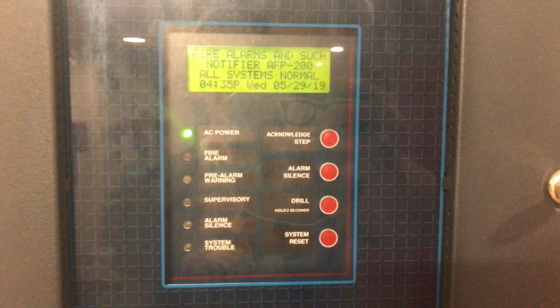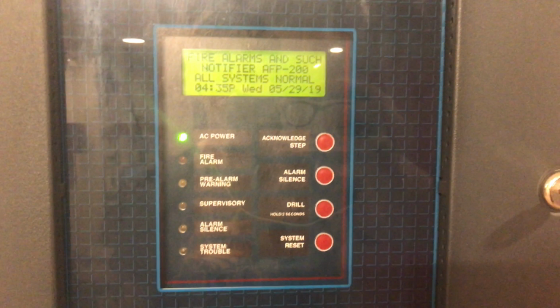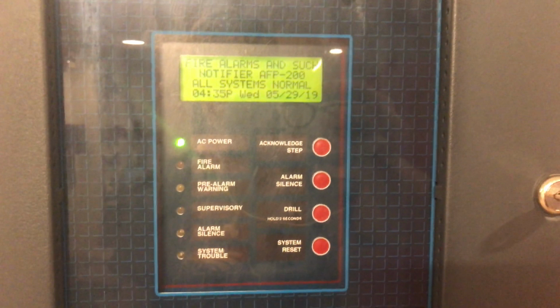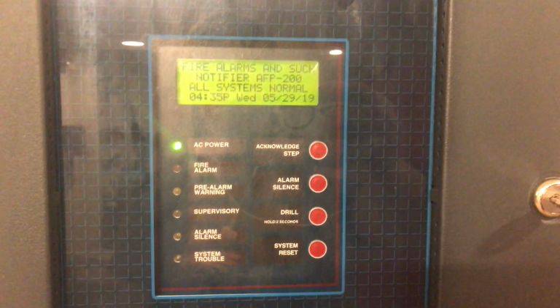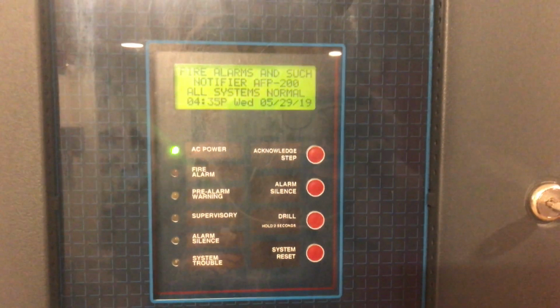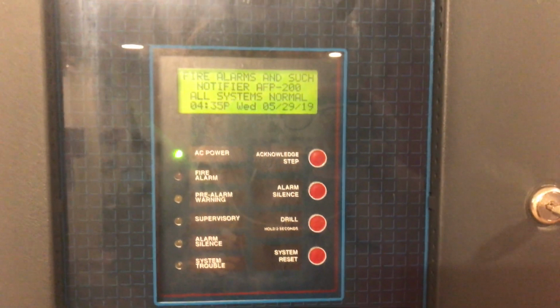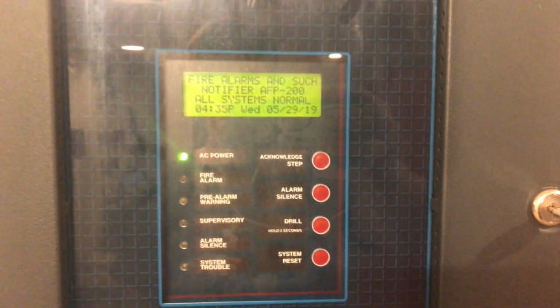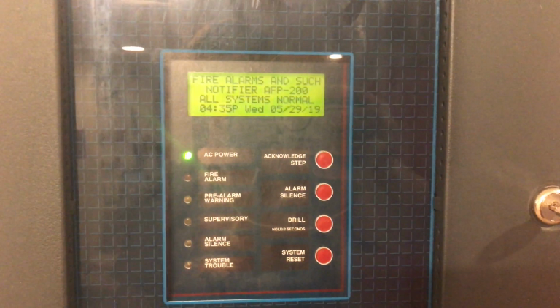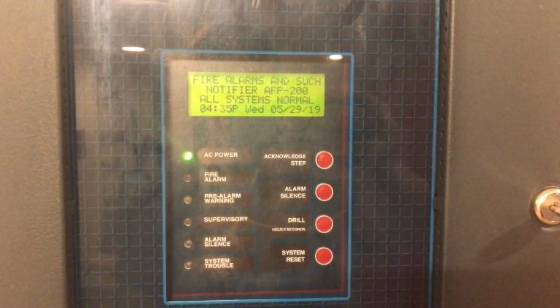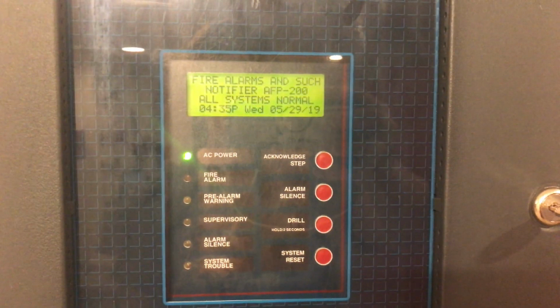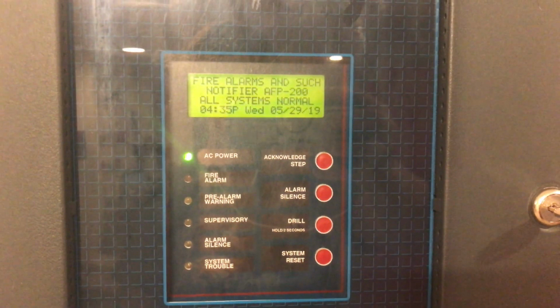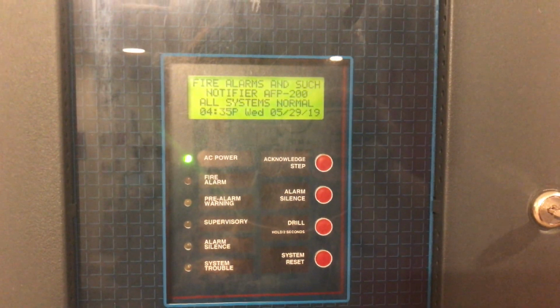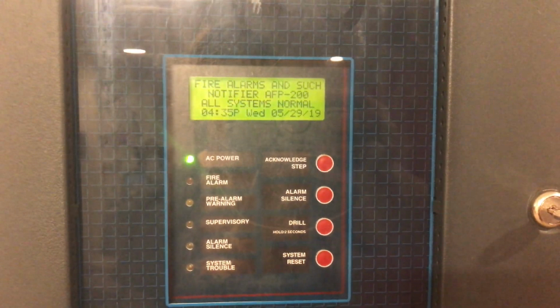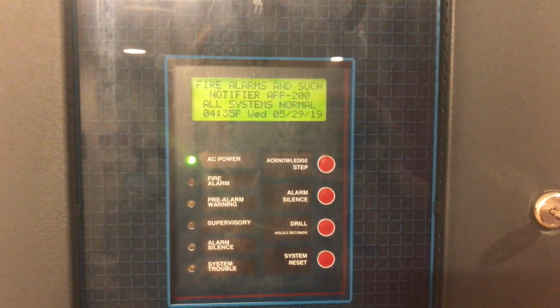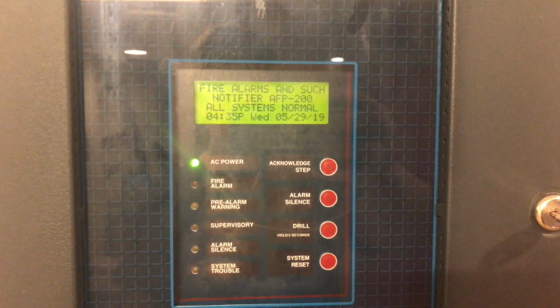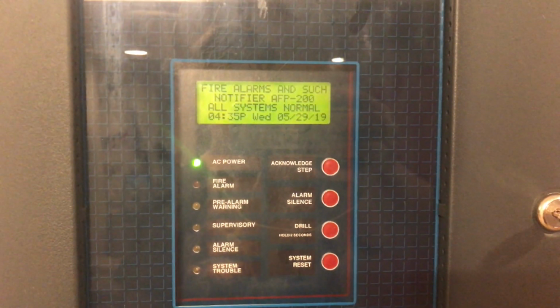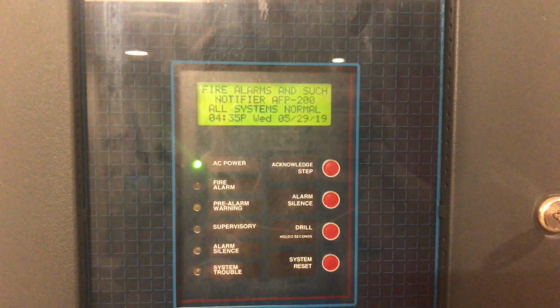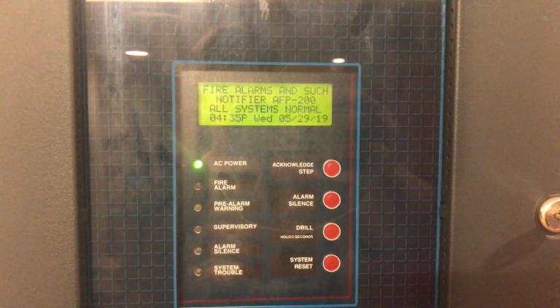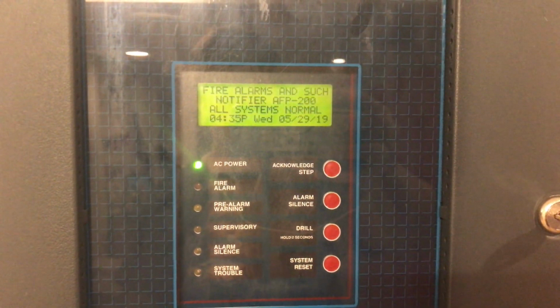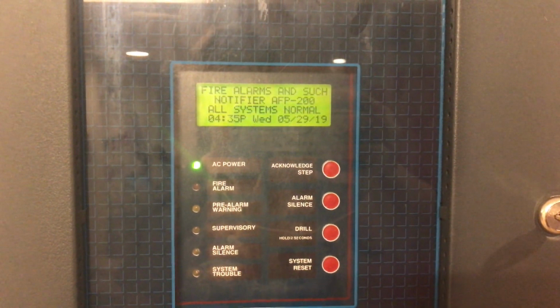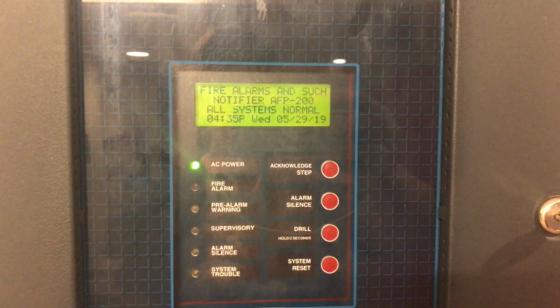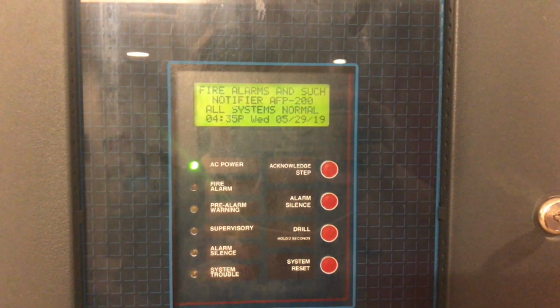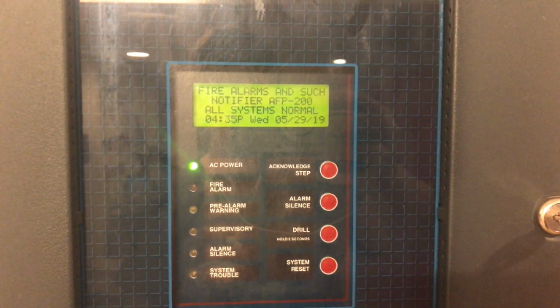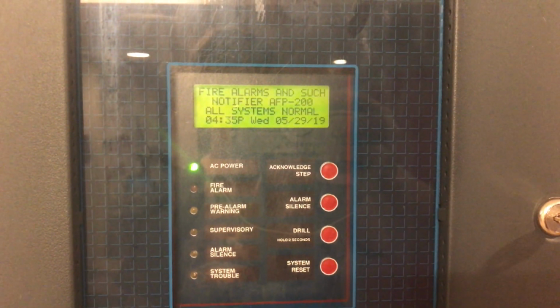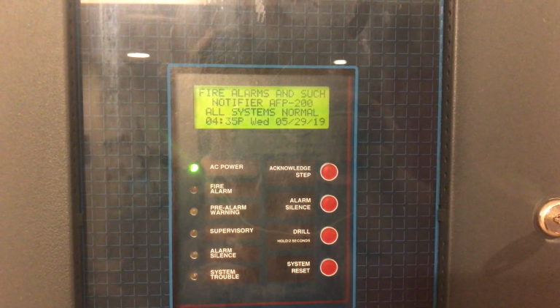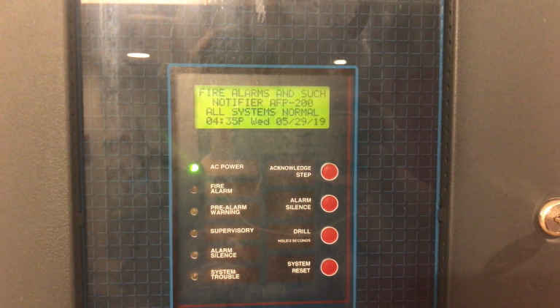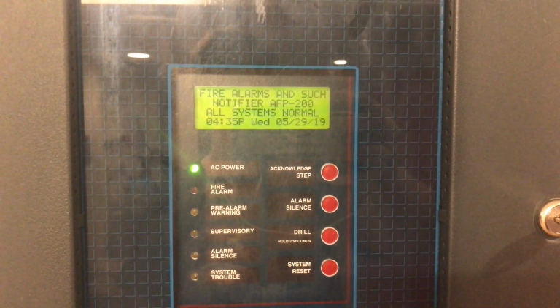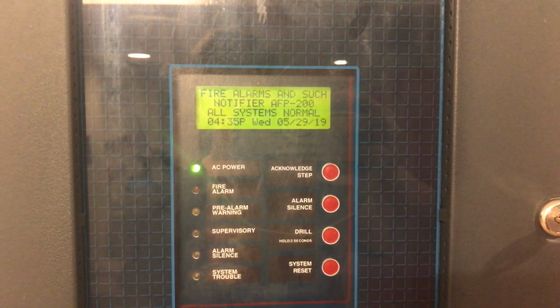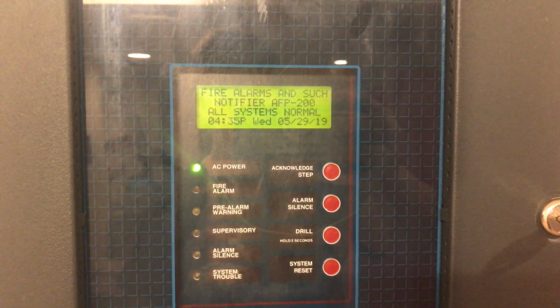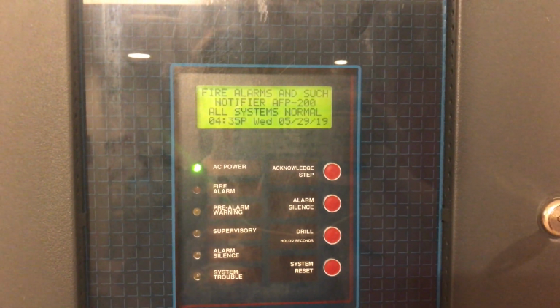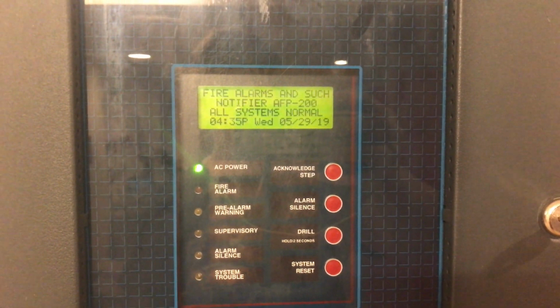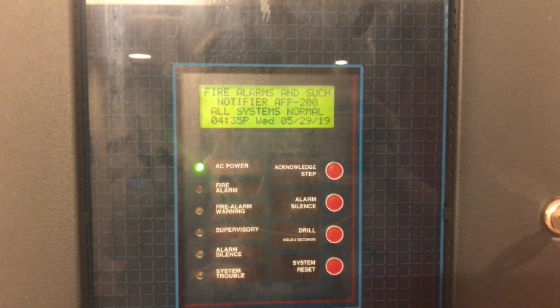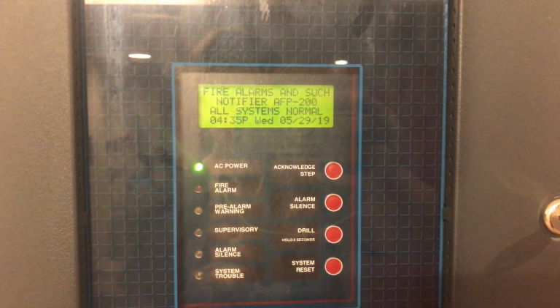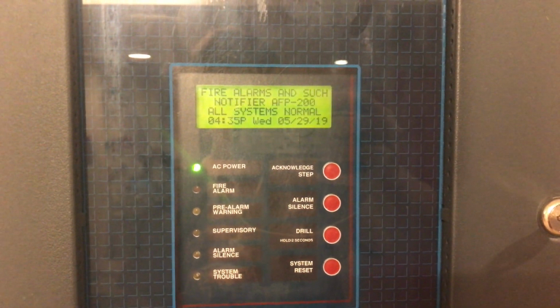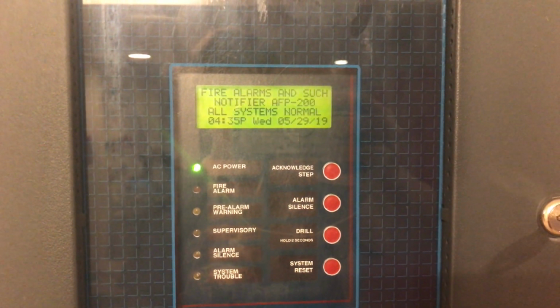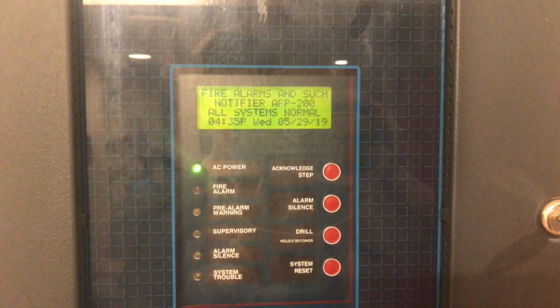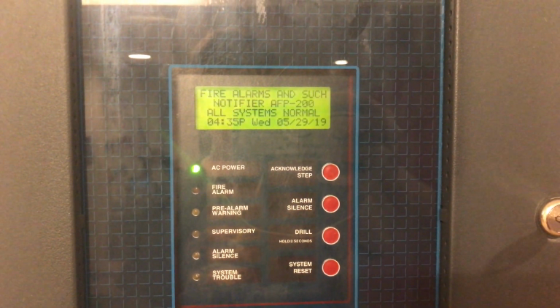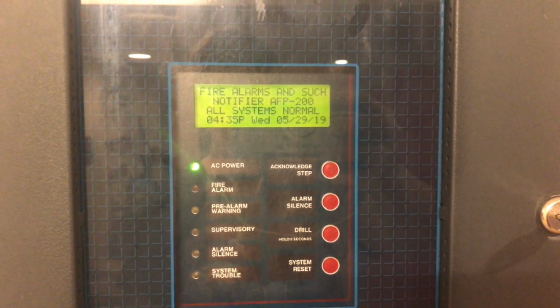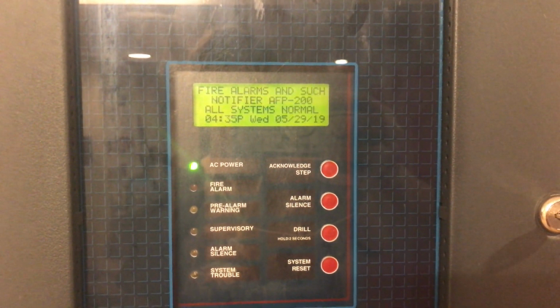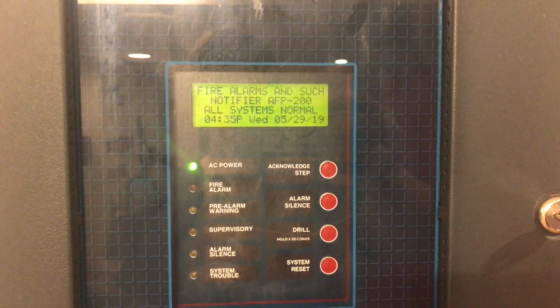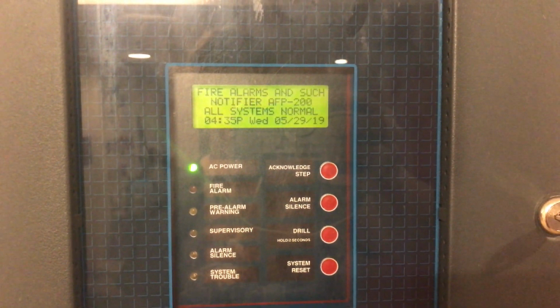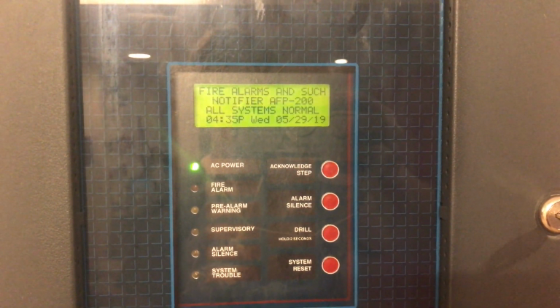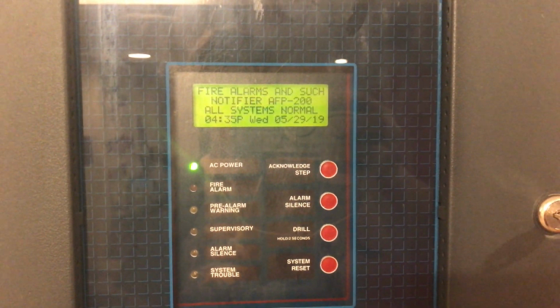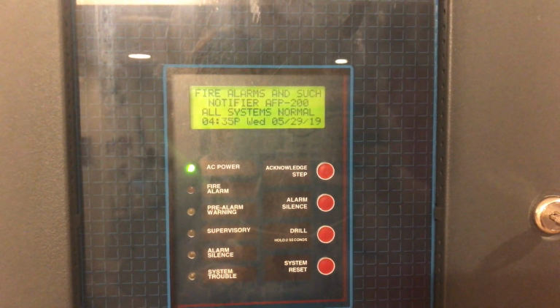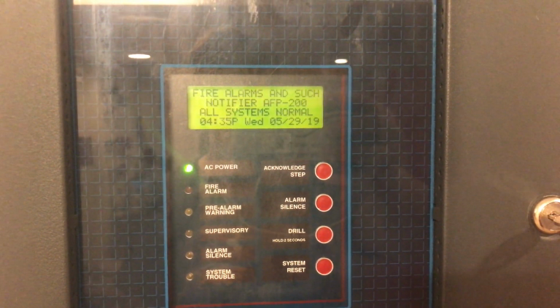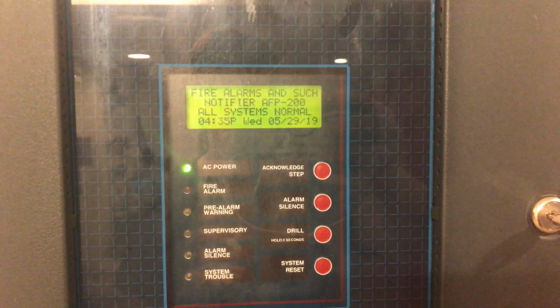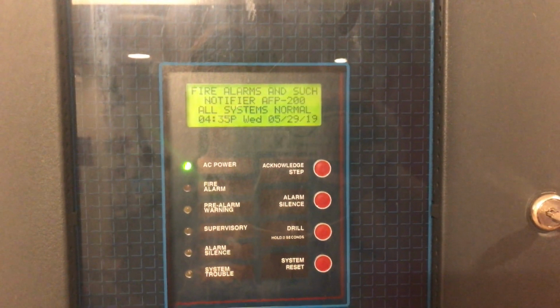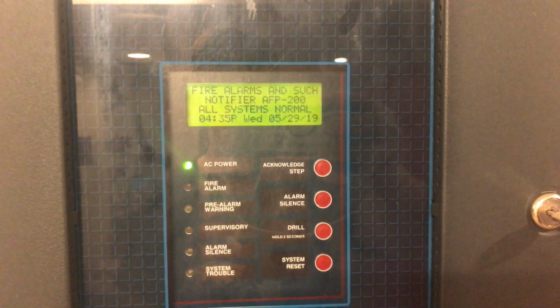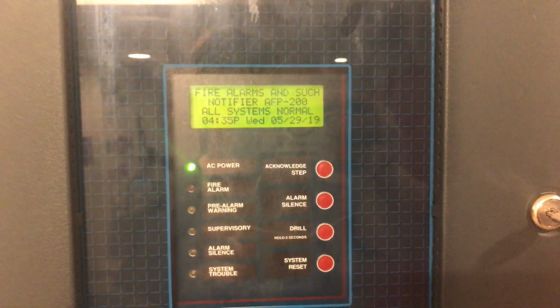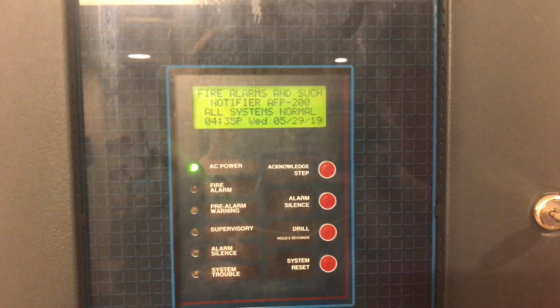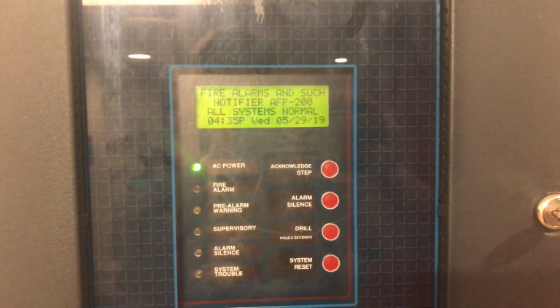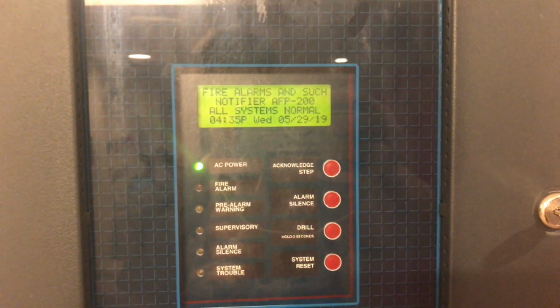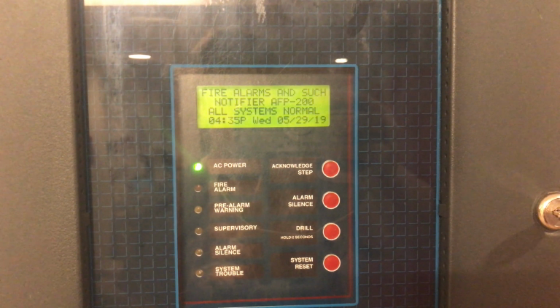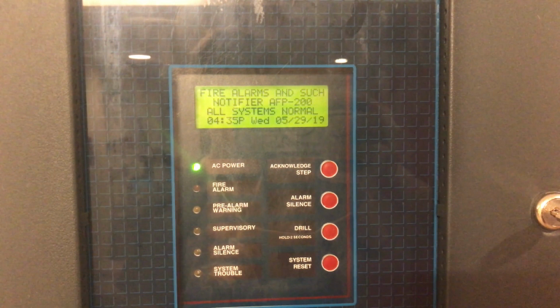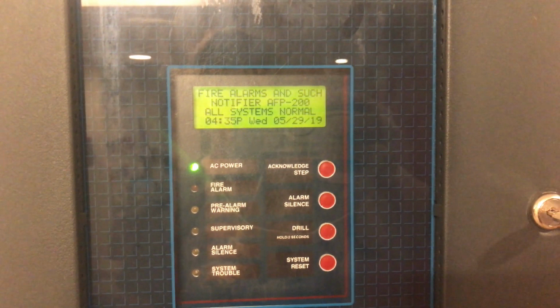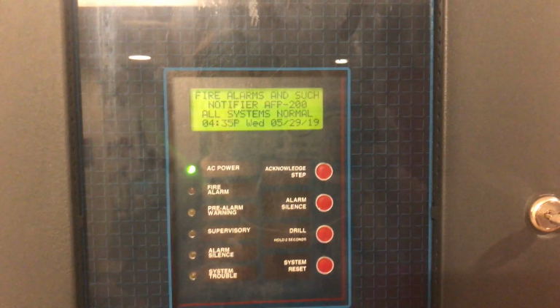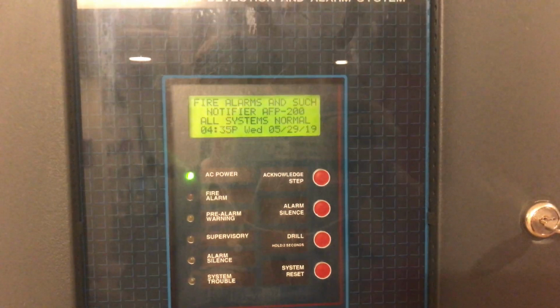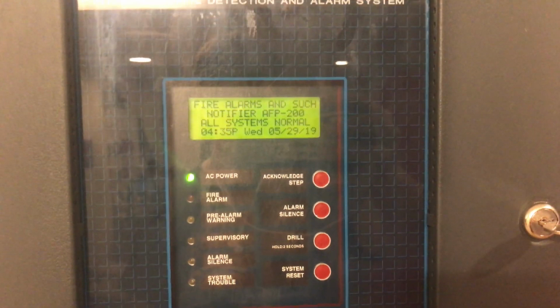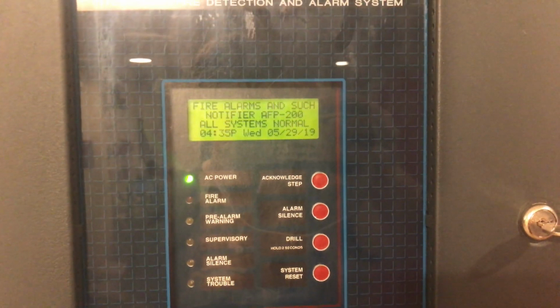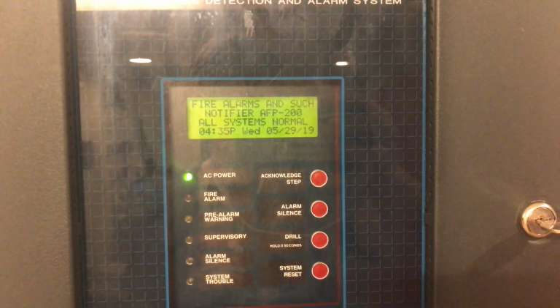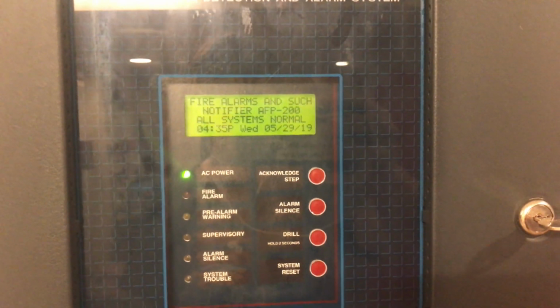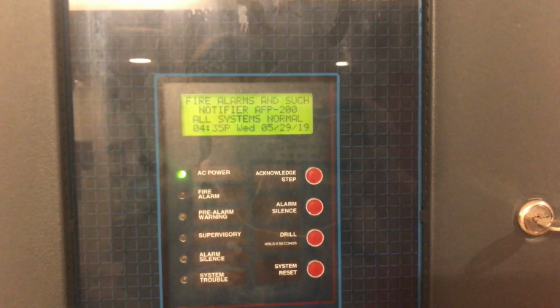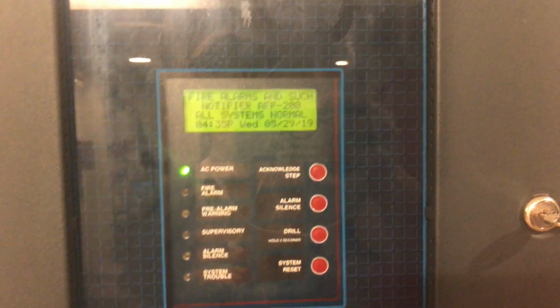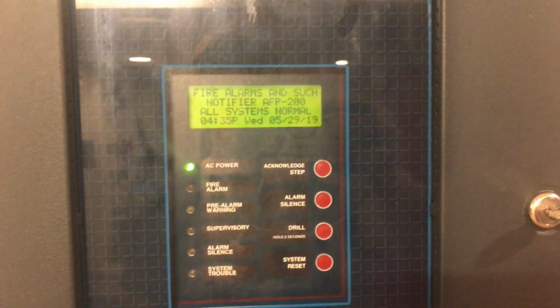All right, hey guys, welcome to Fire Alarms and Such. This is a Notifier AFP-200 test featuring some older Gen Tux devices.